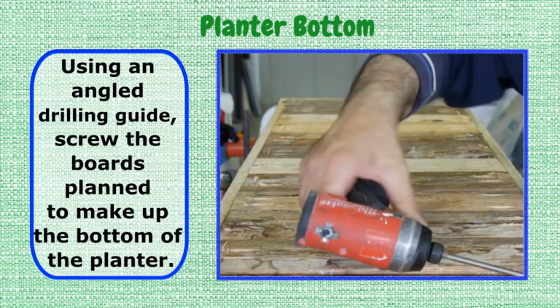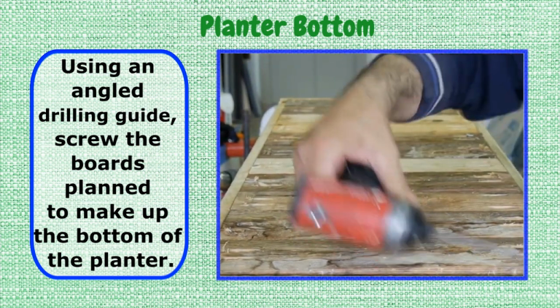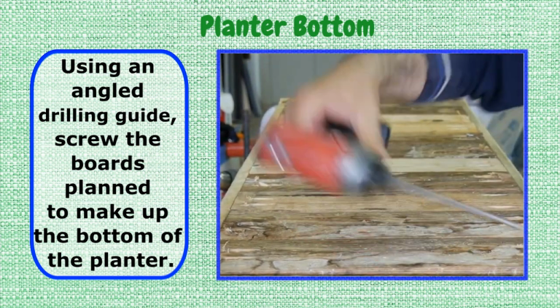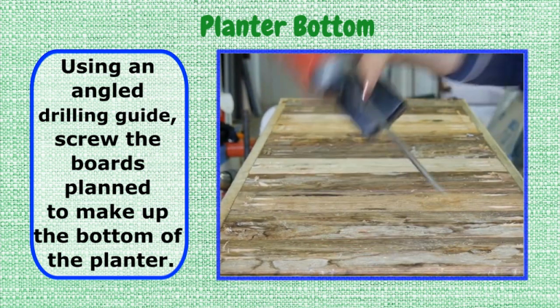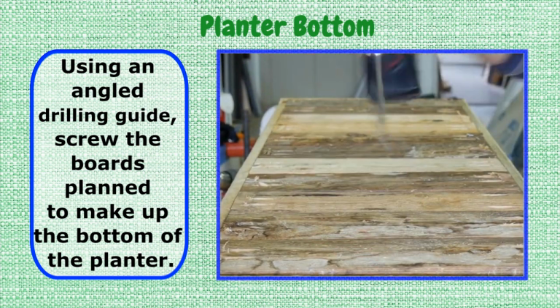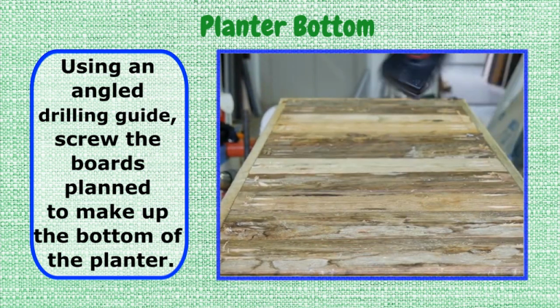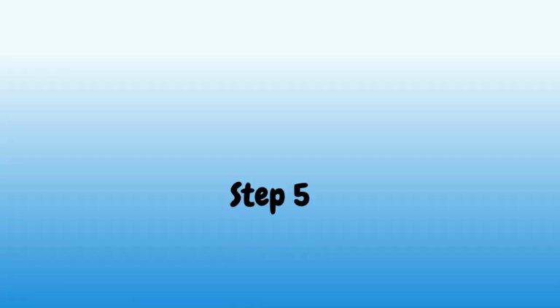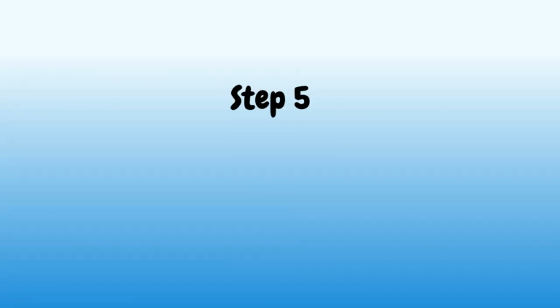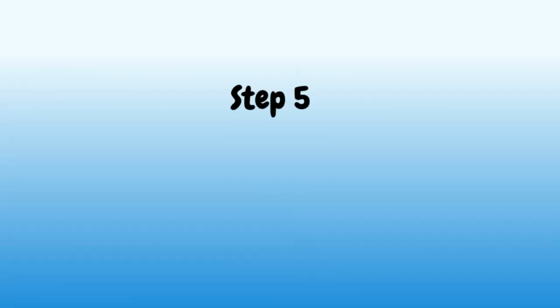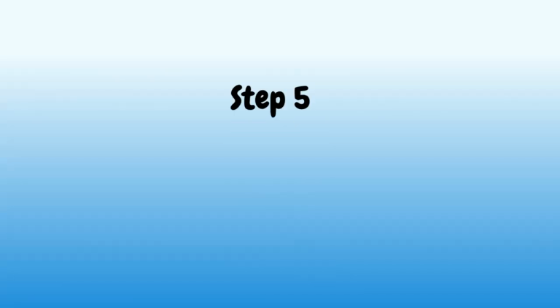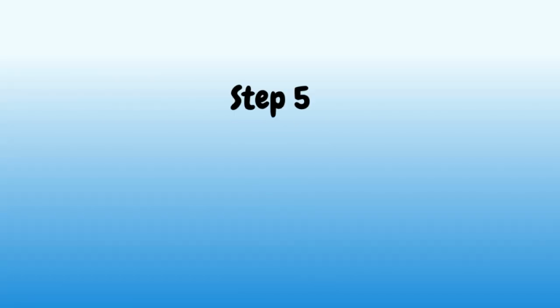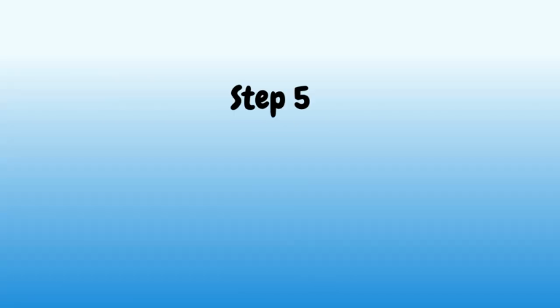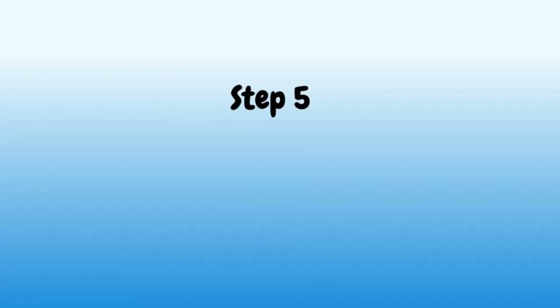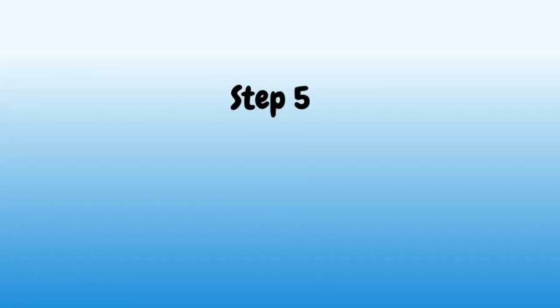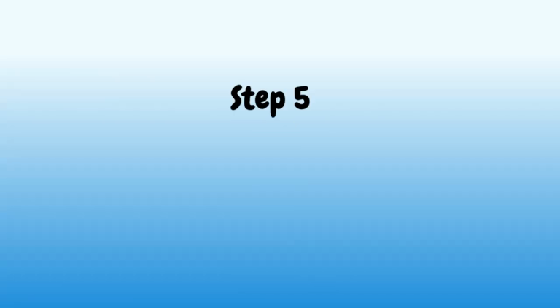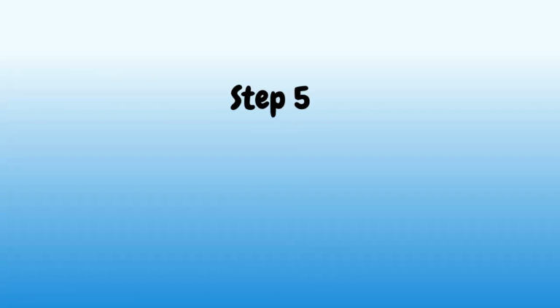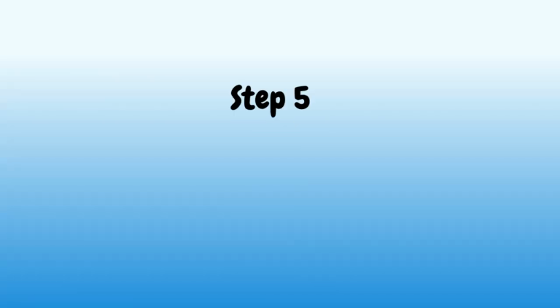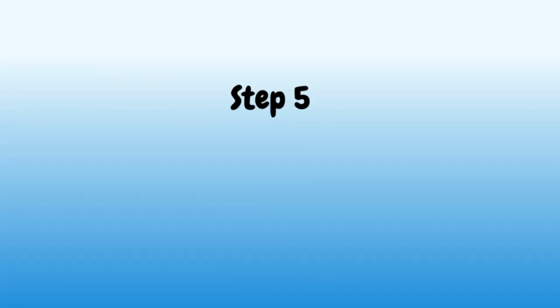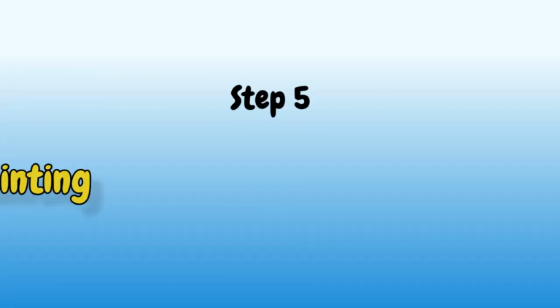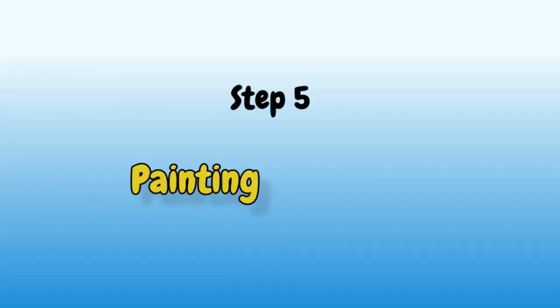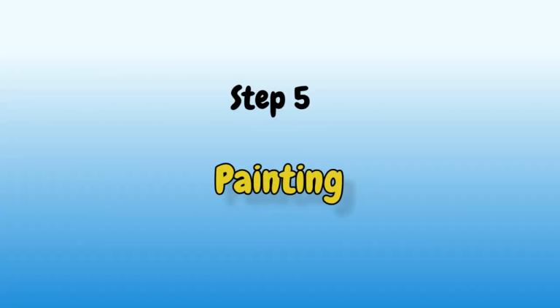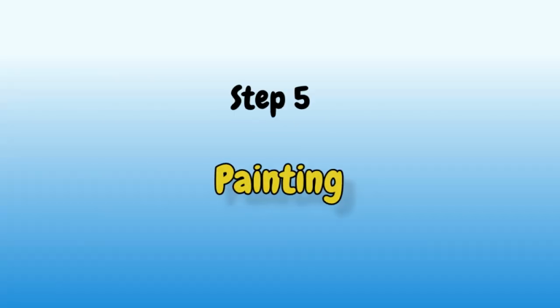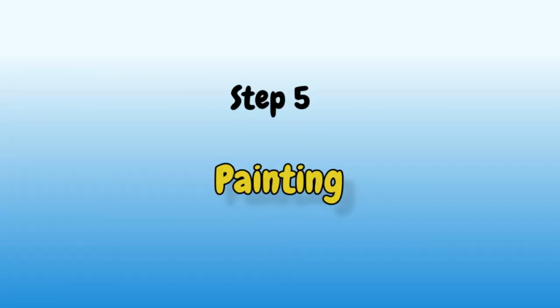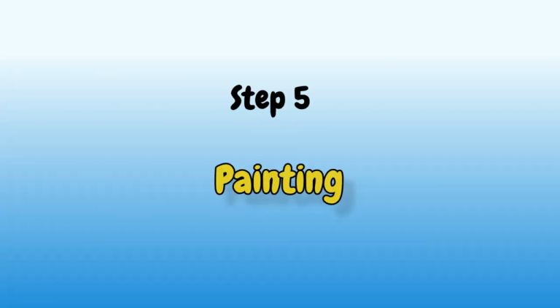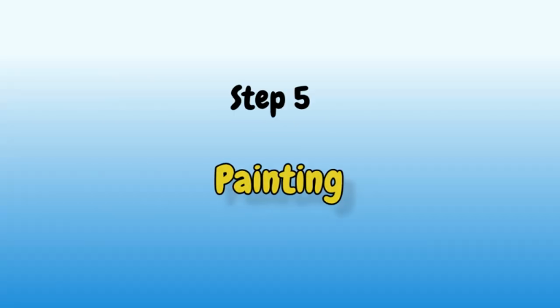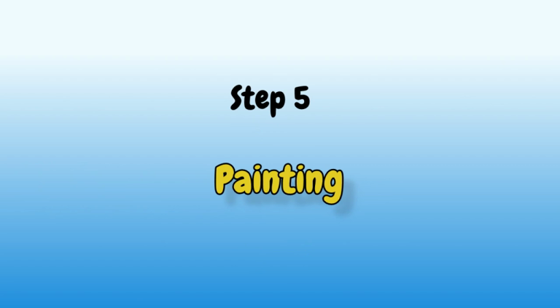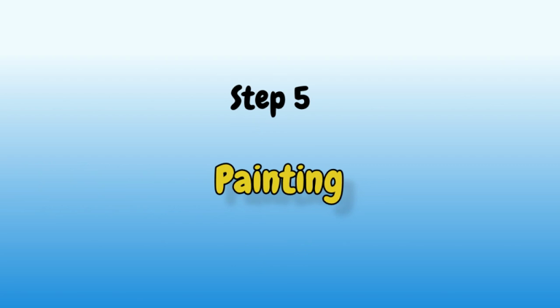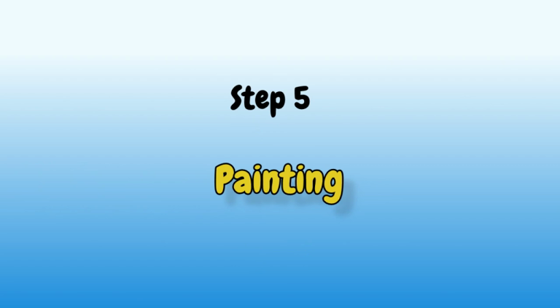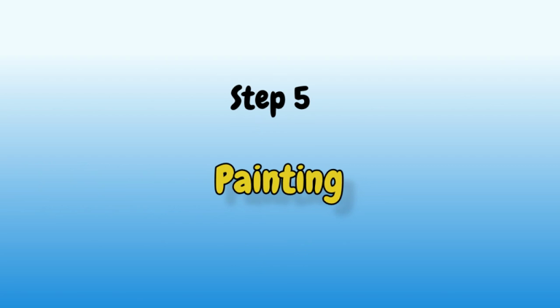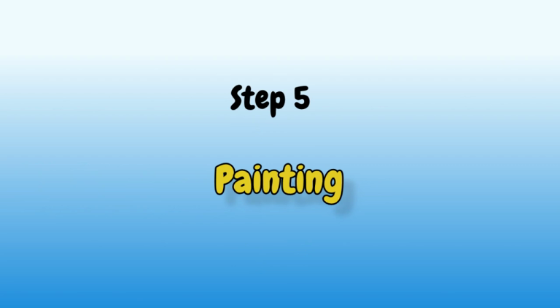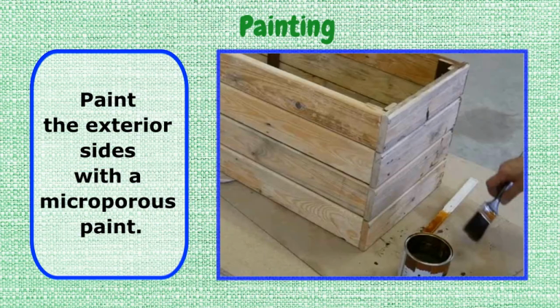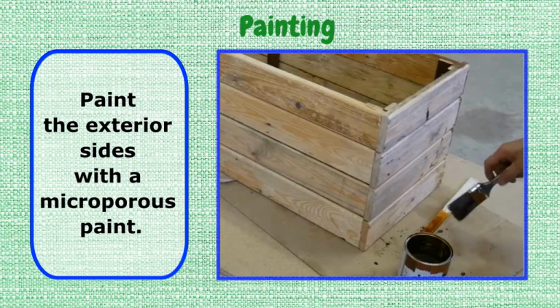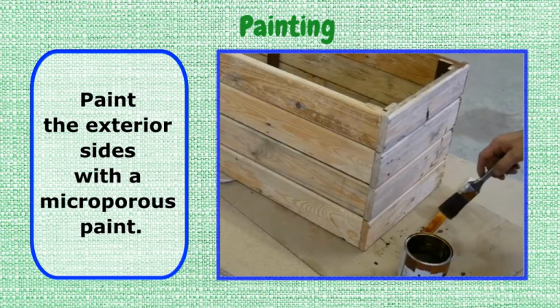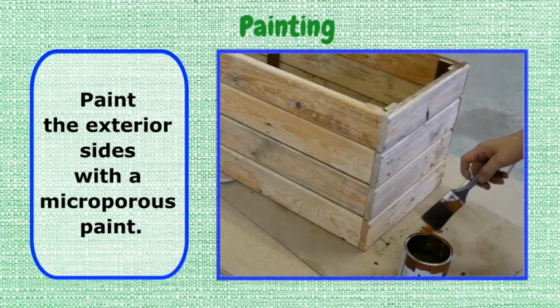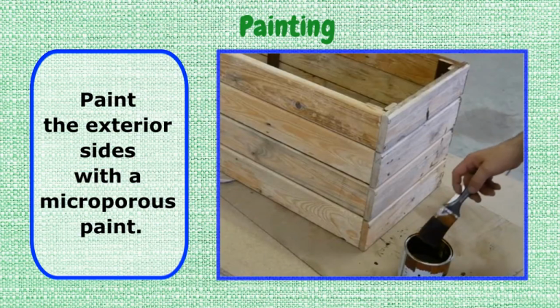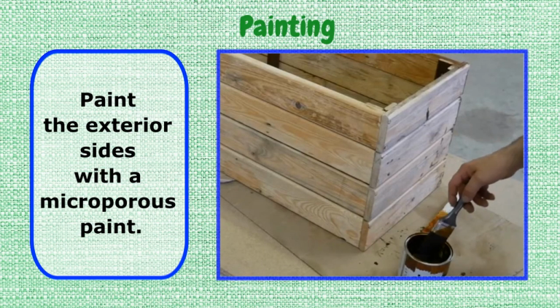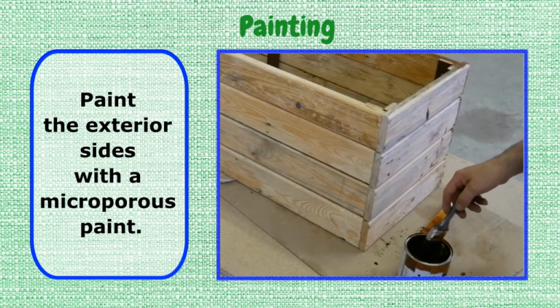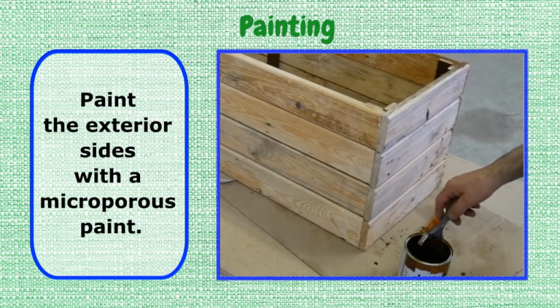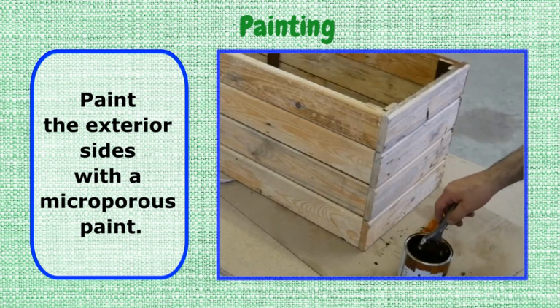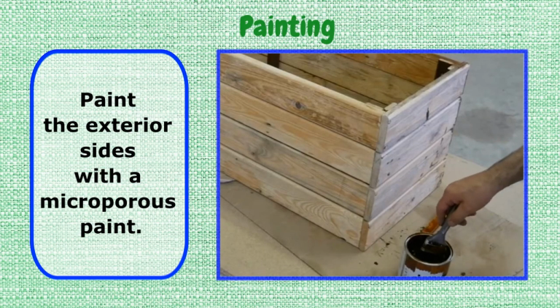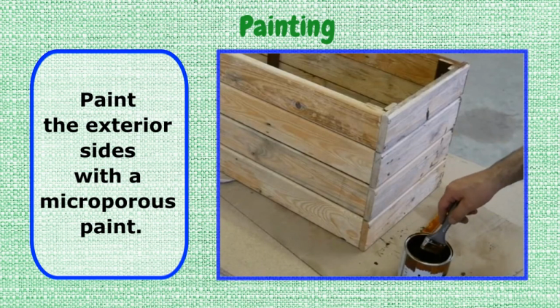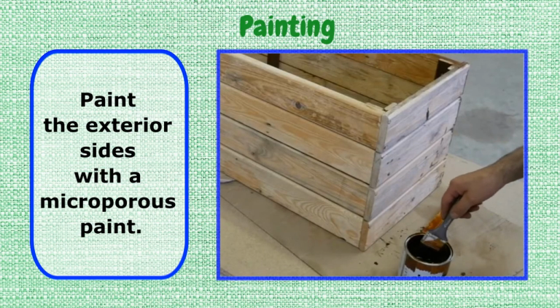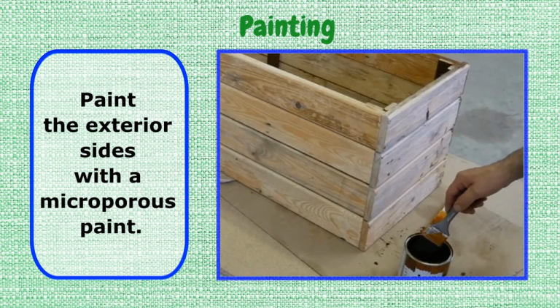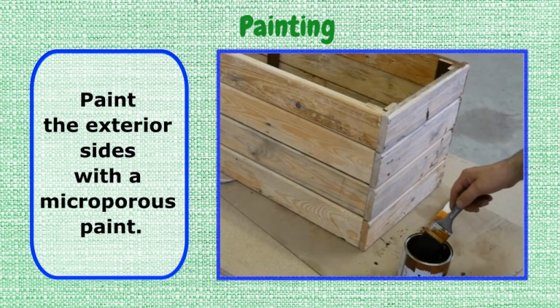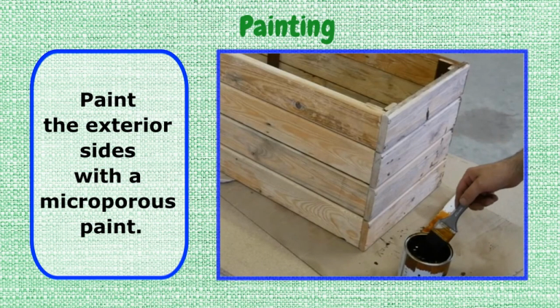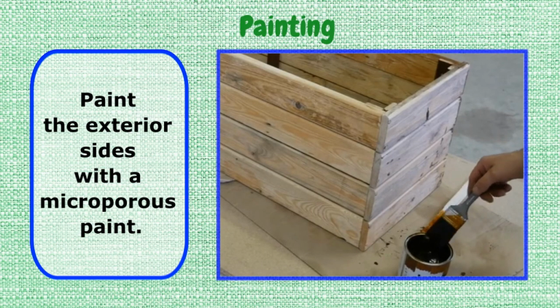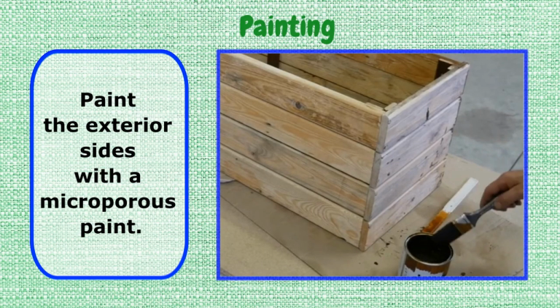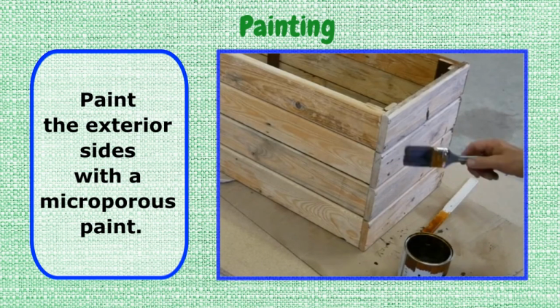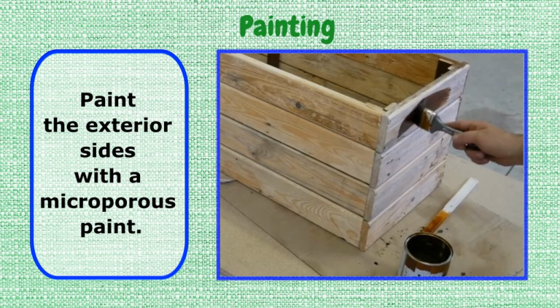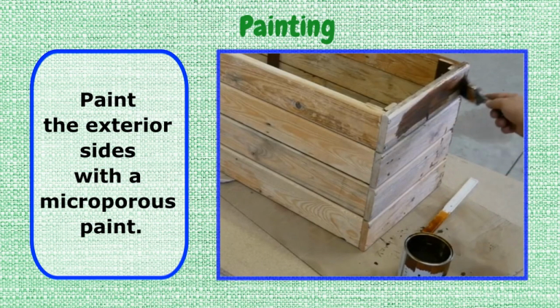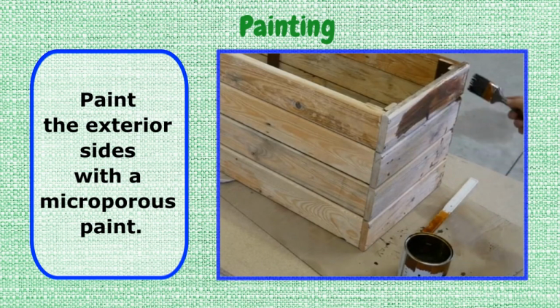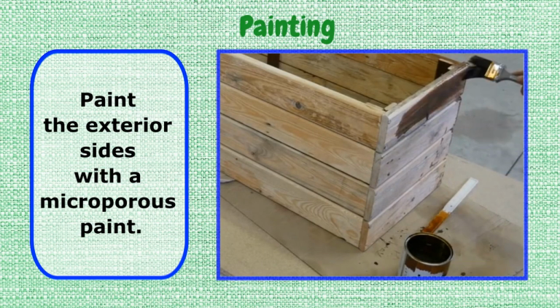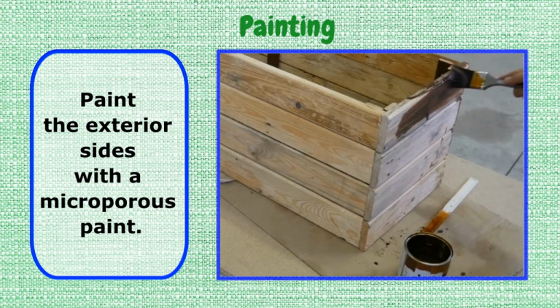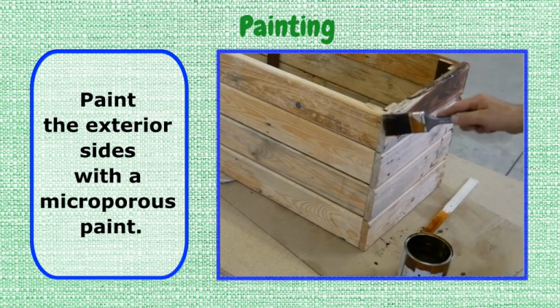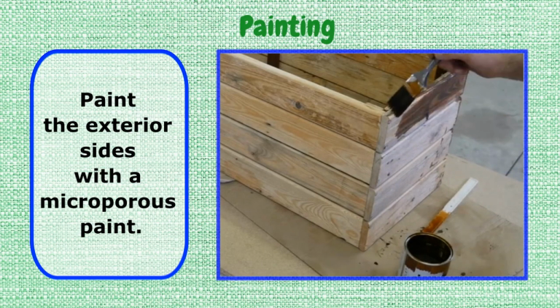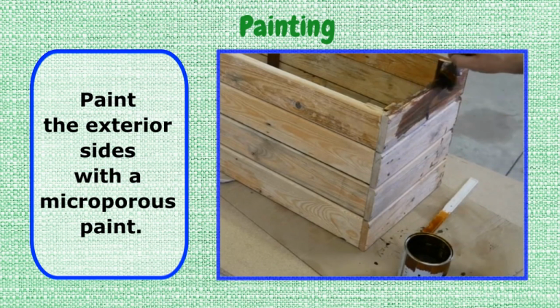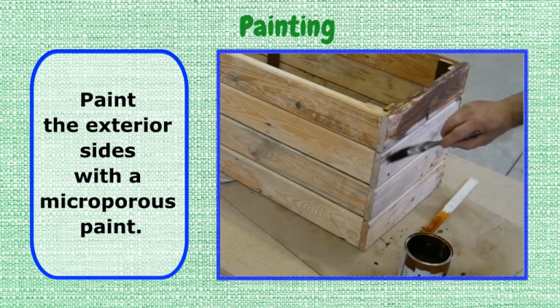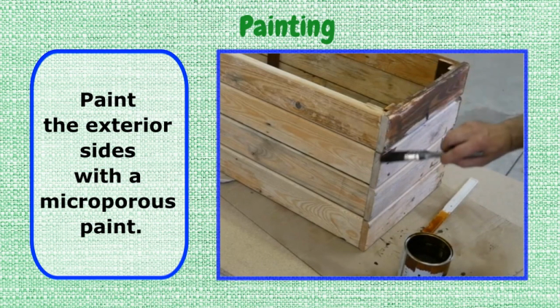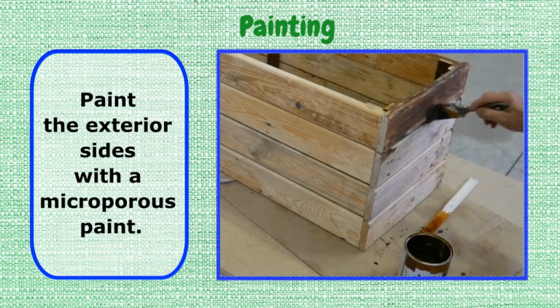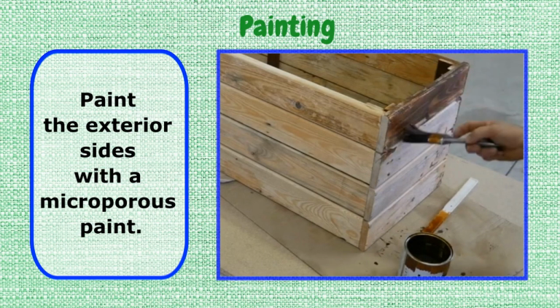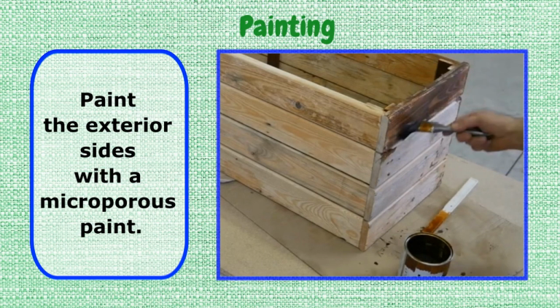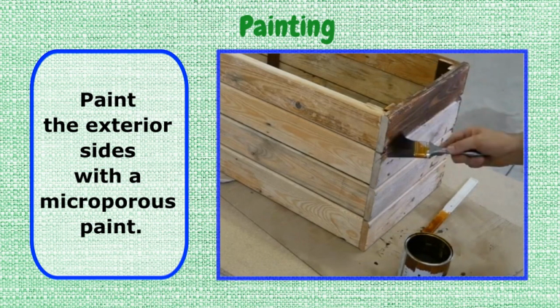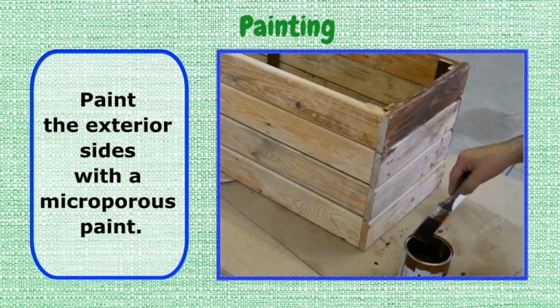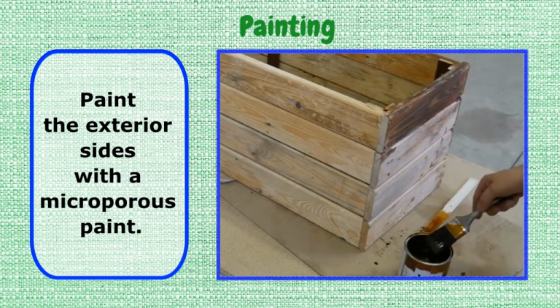Step 5: Painting. Paint the exterior sides with a microporous paint.